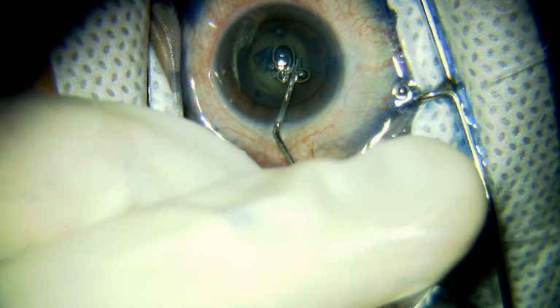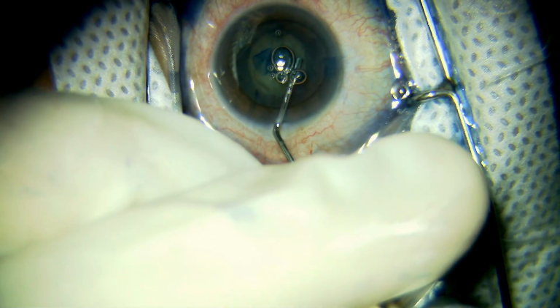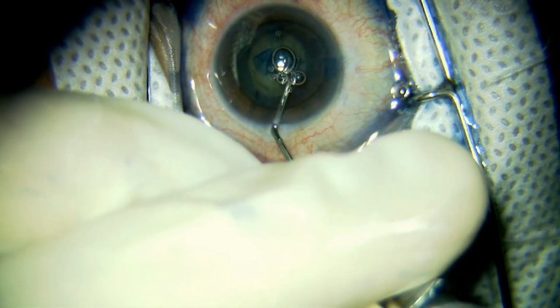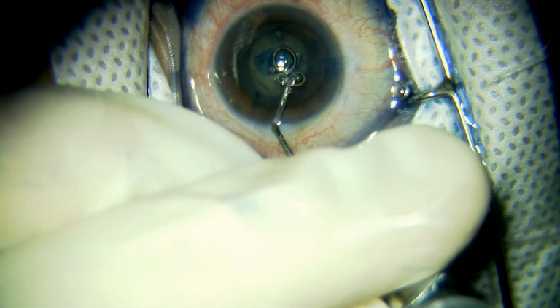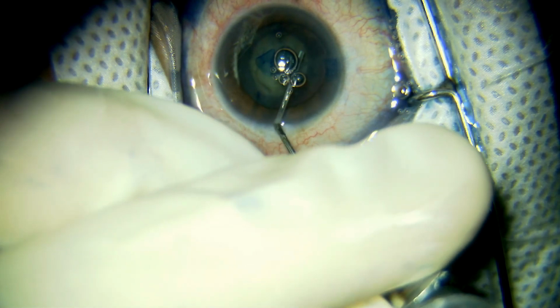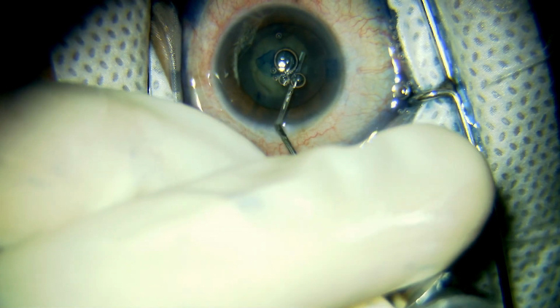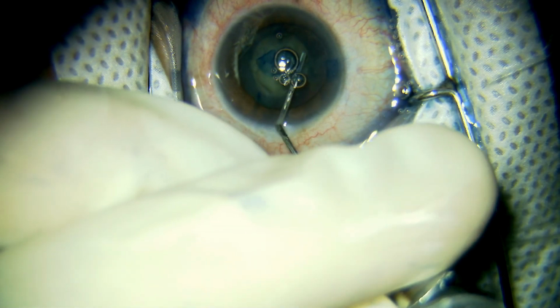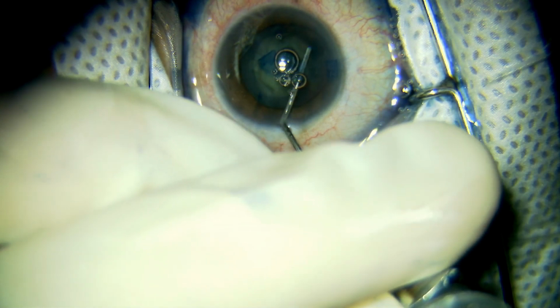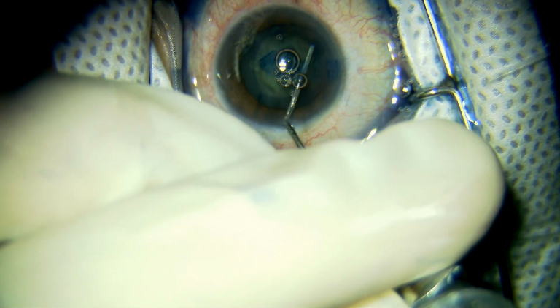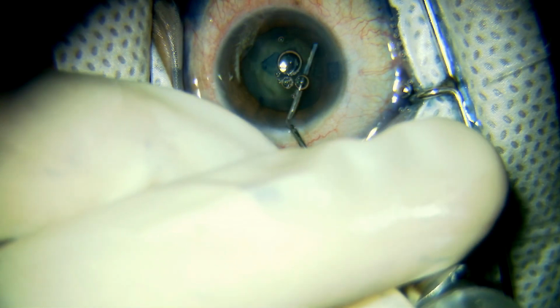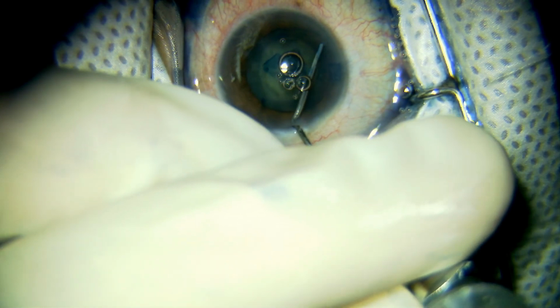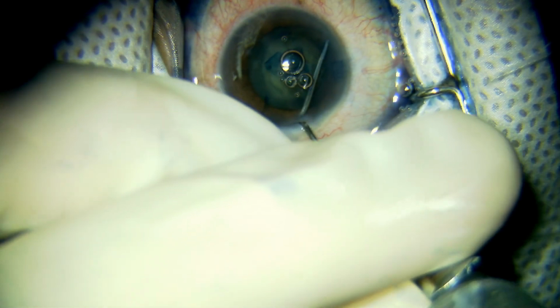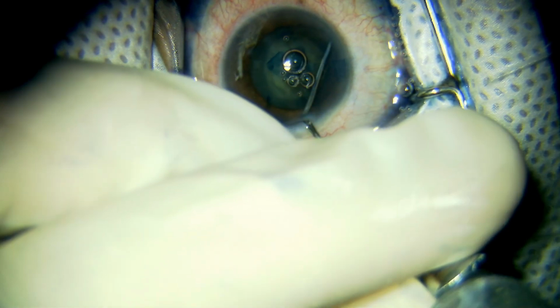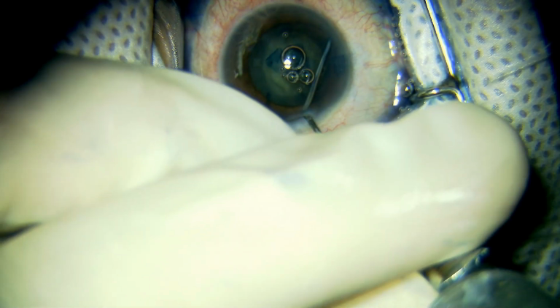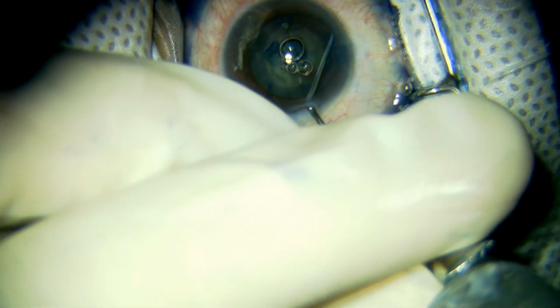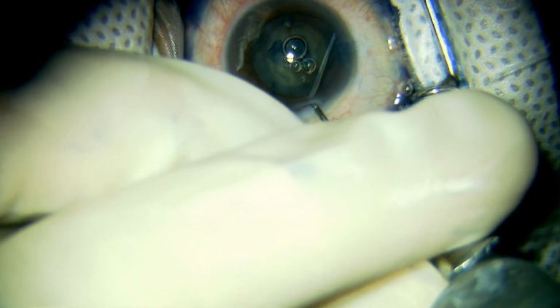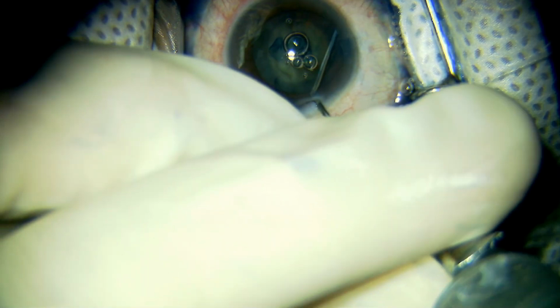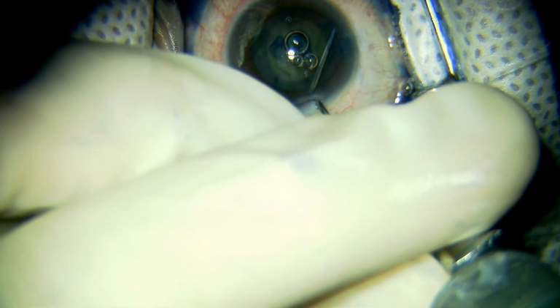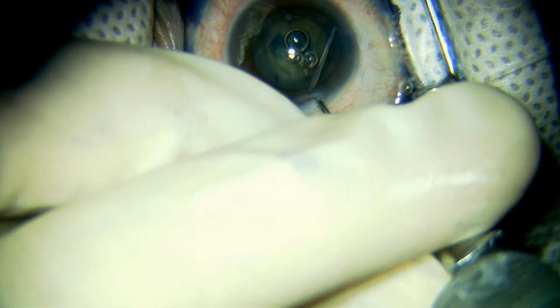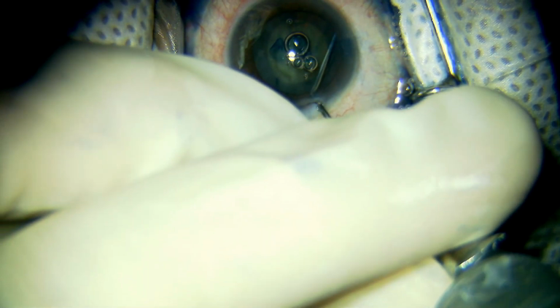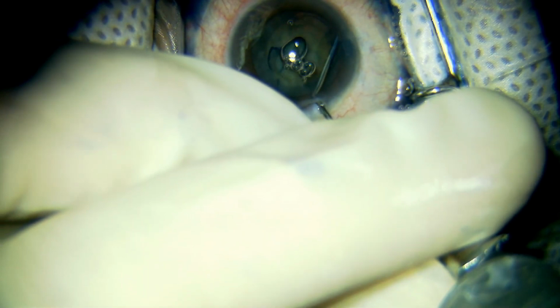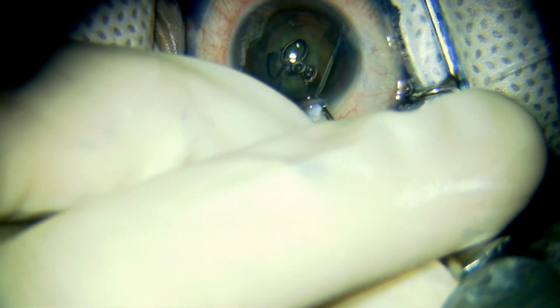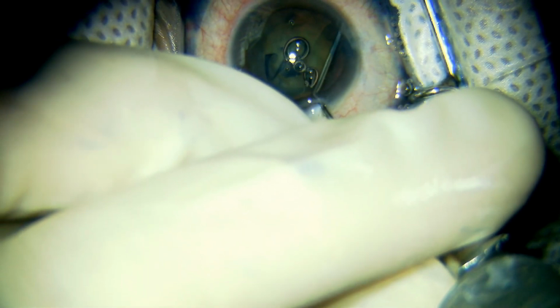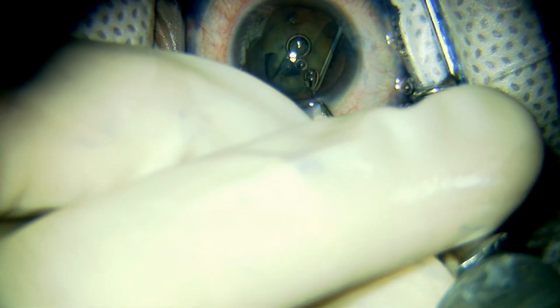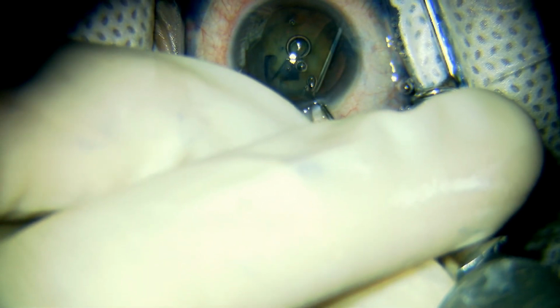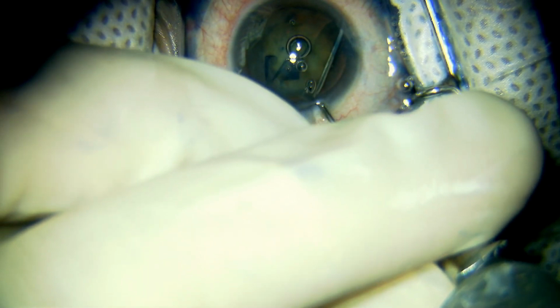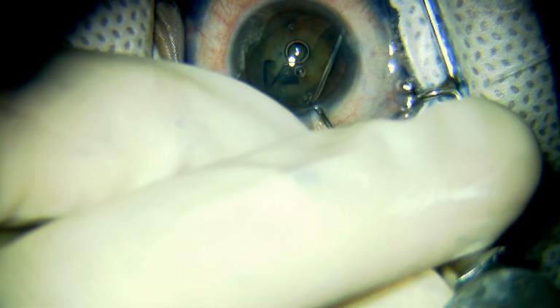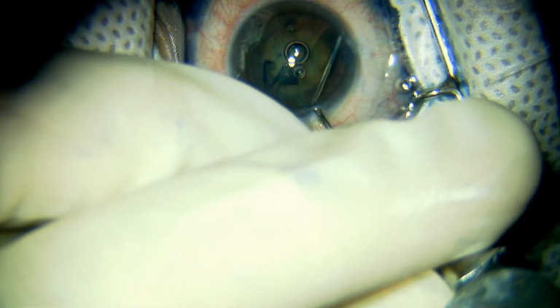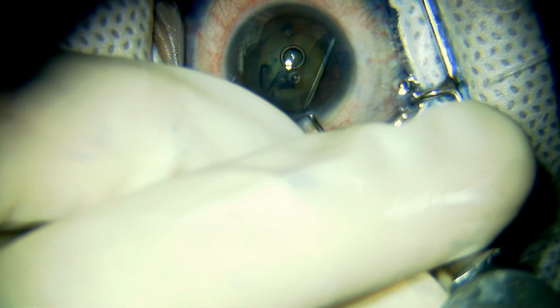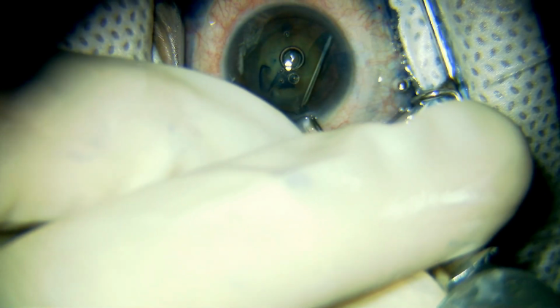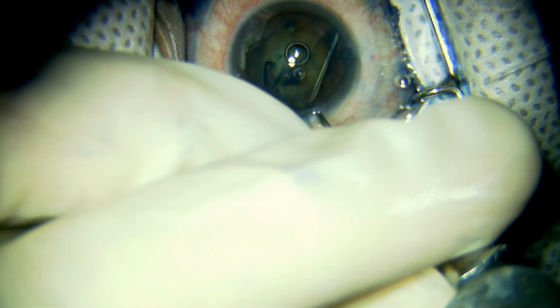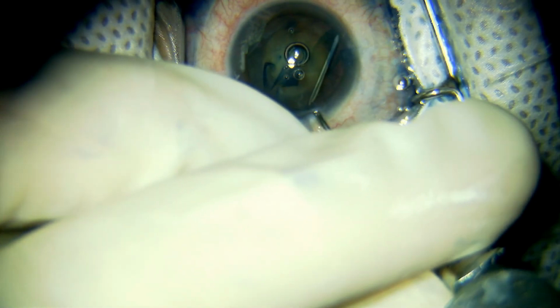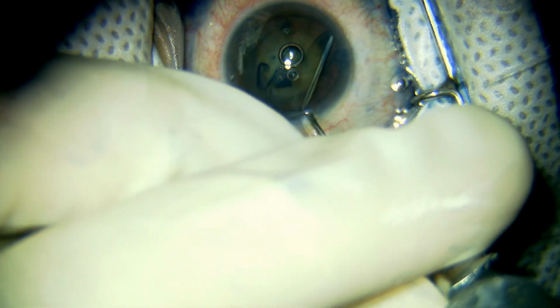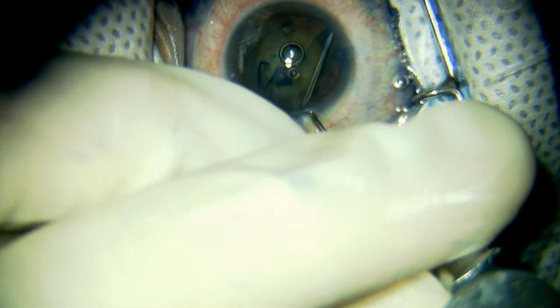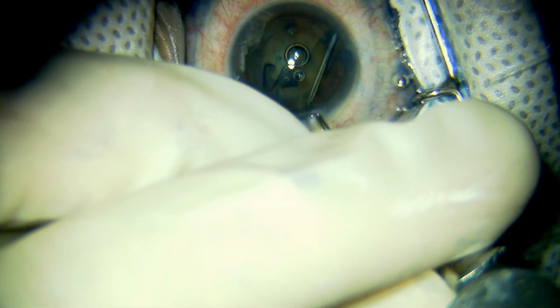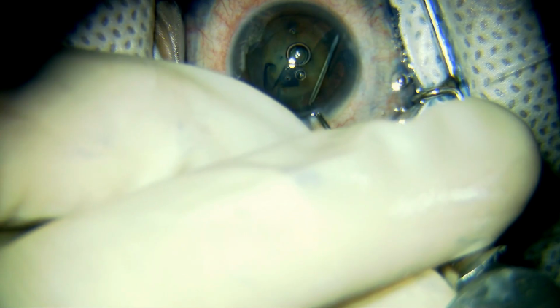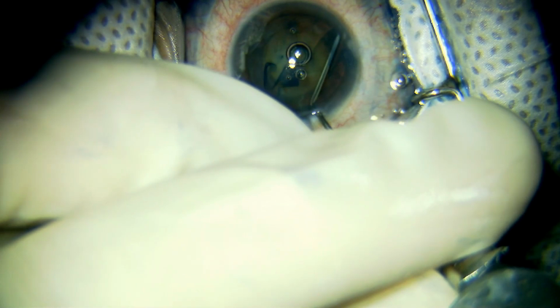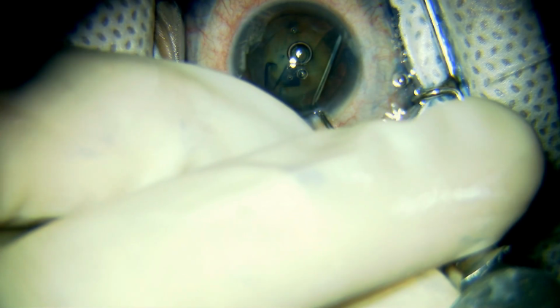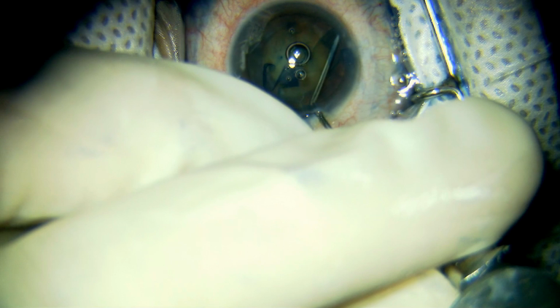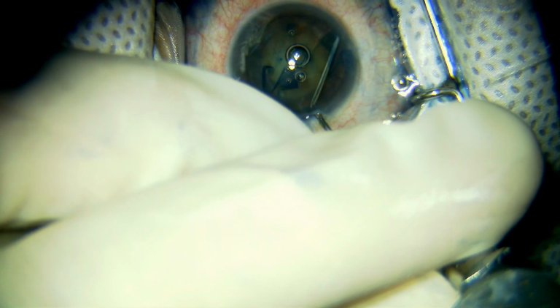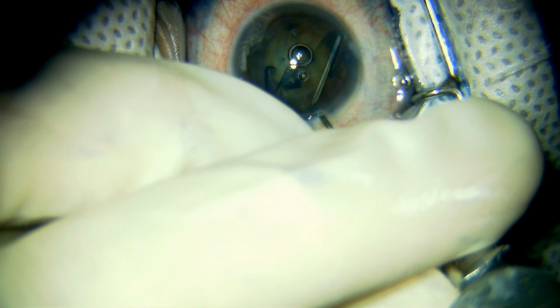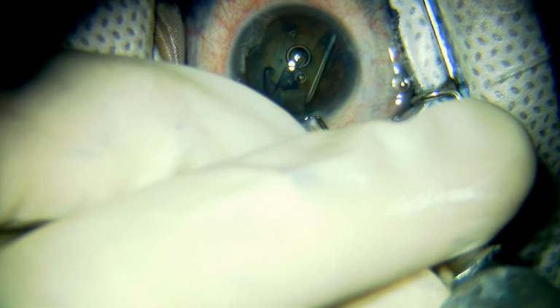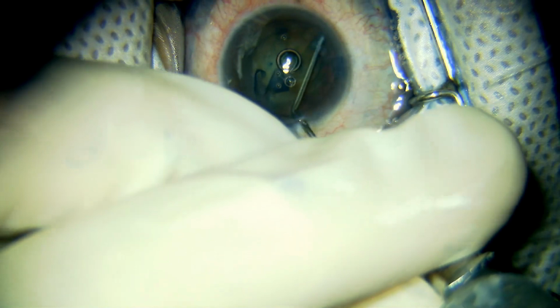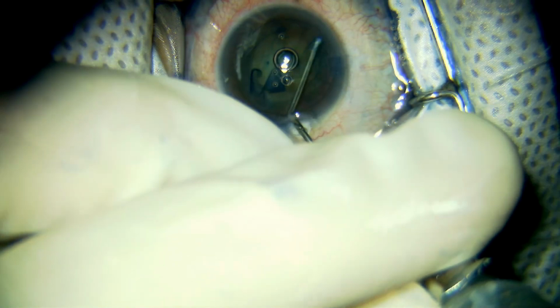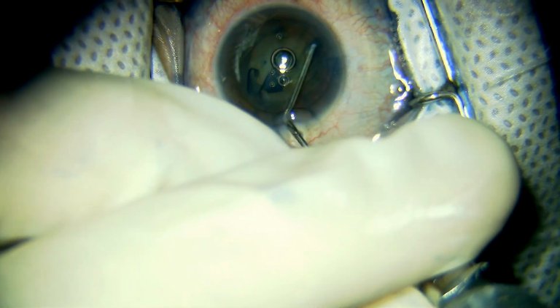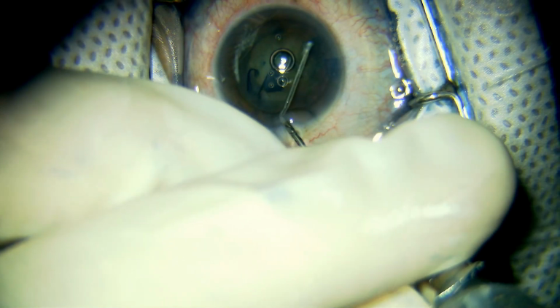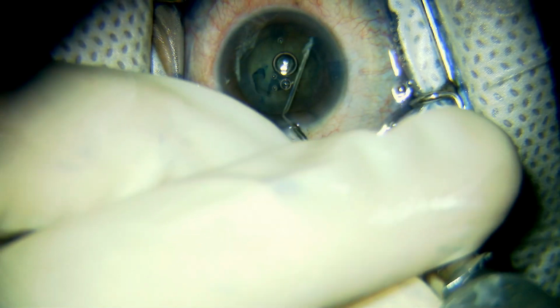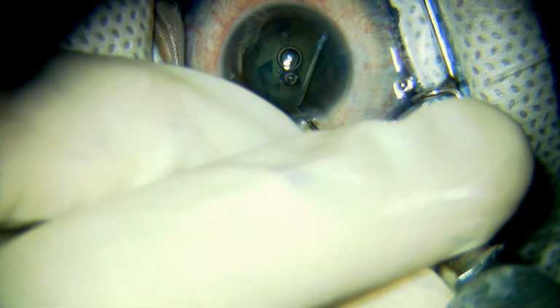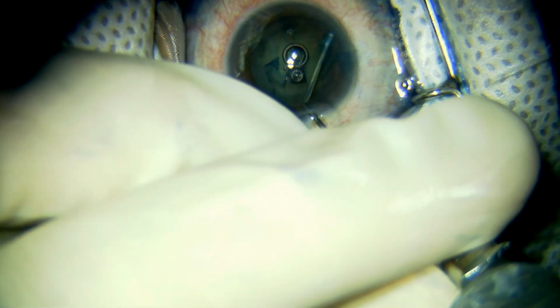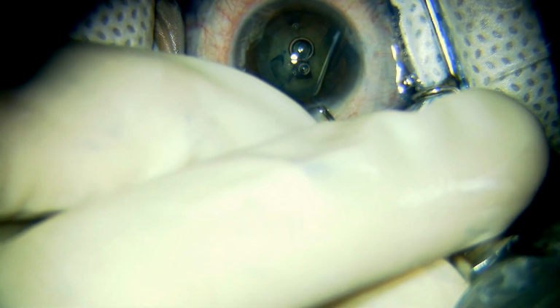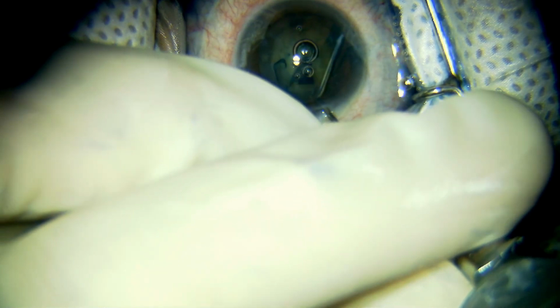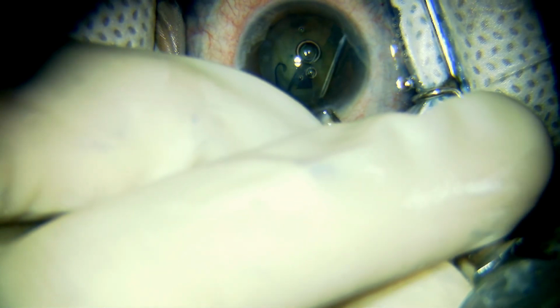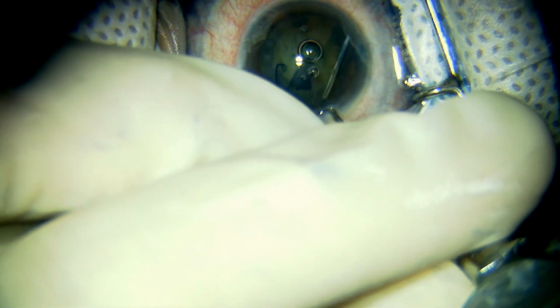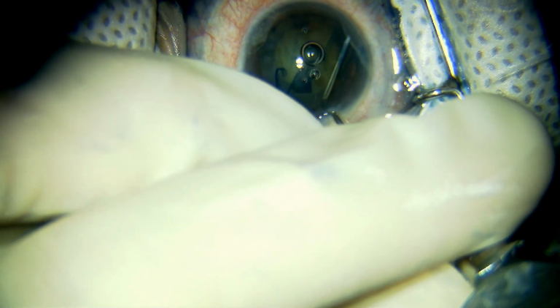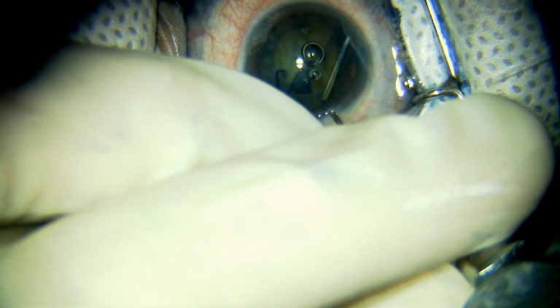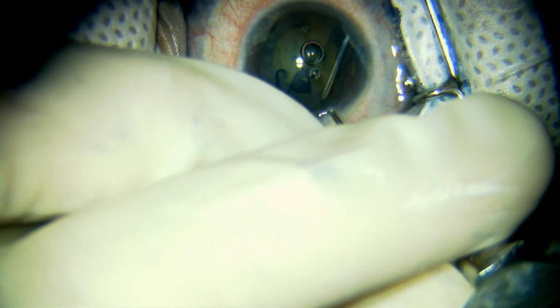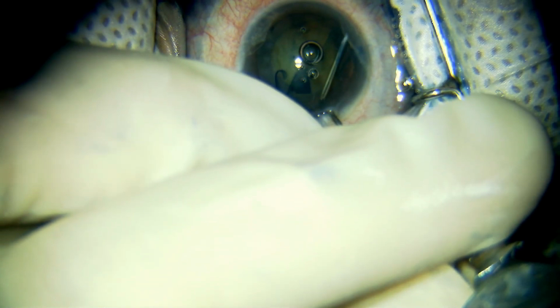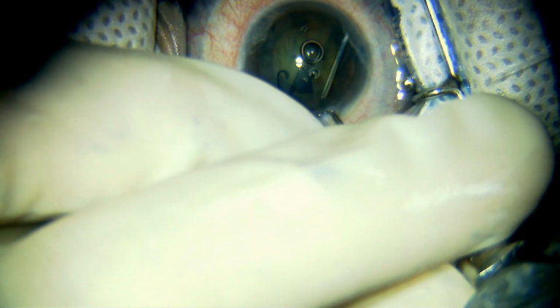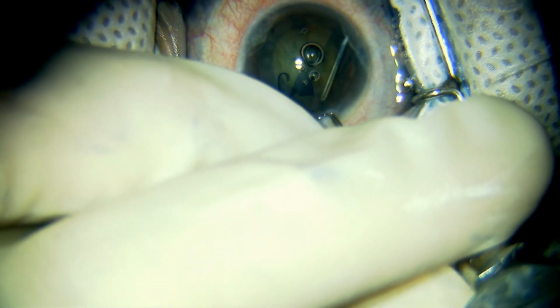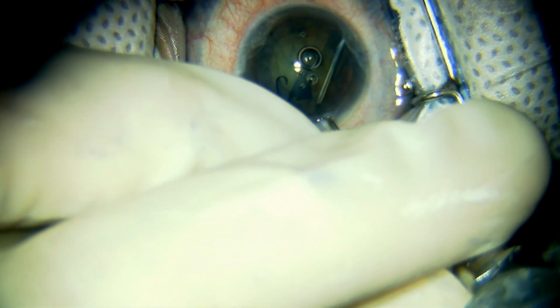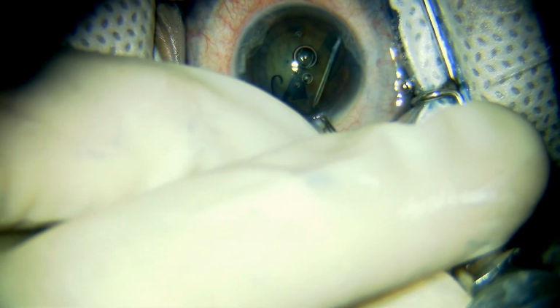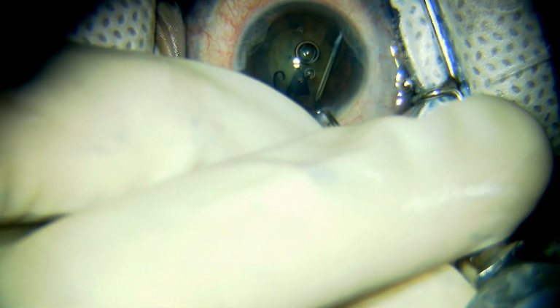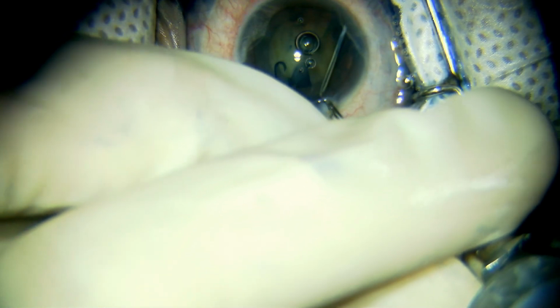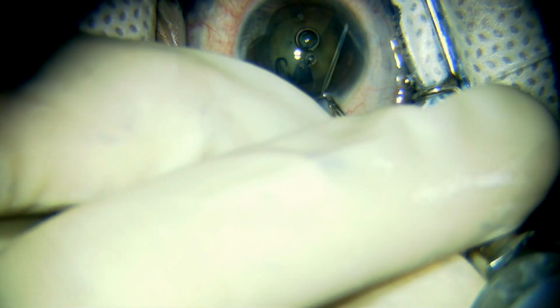Hydrodissection is being performed after lifting the anterior capsule and injecting the fluid.